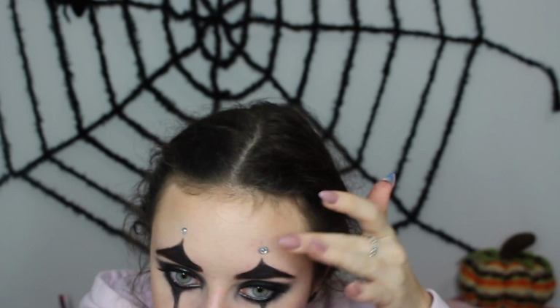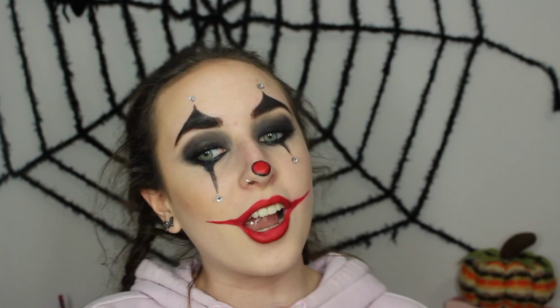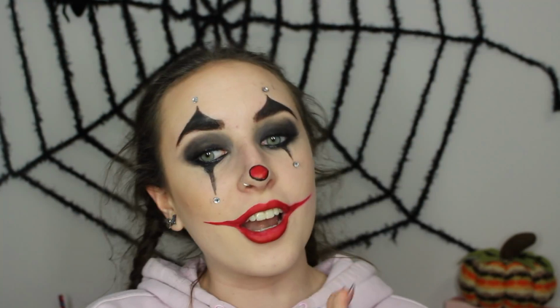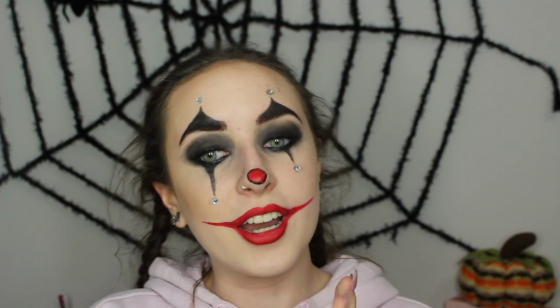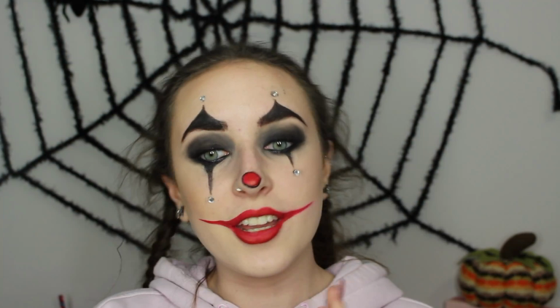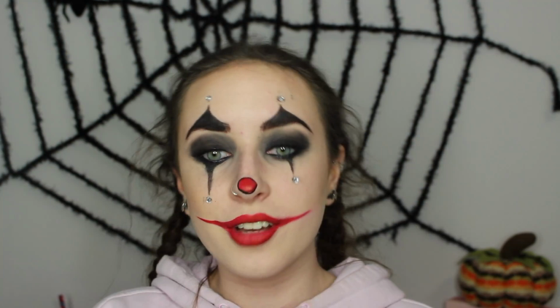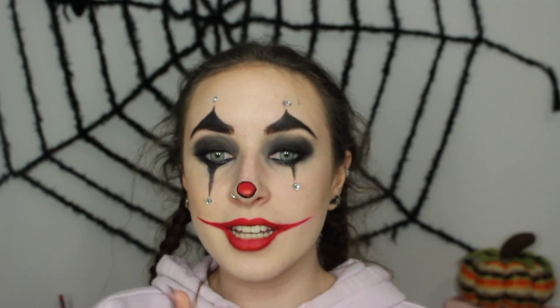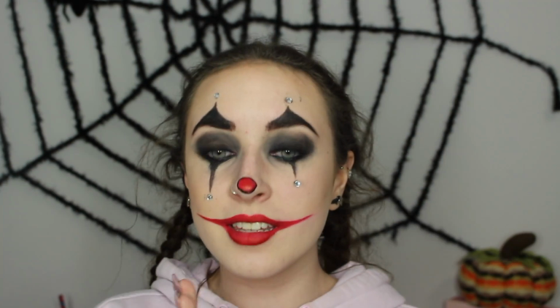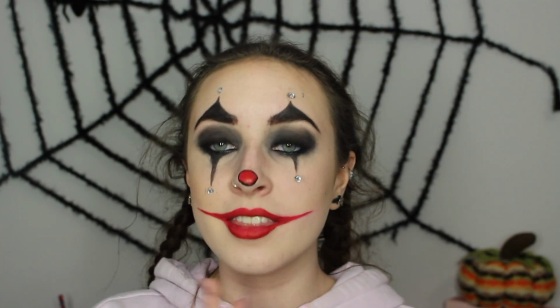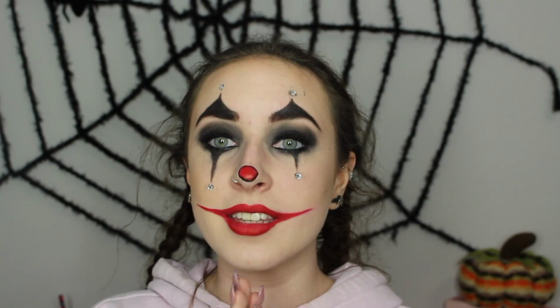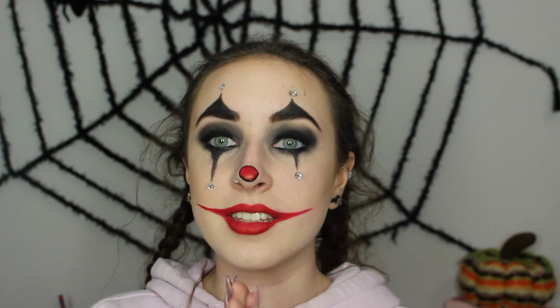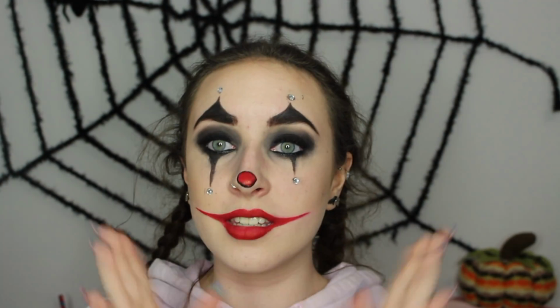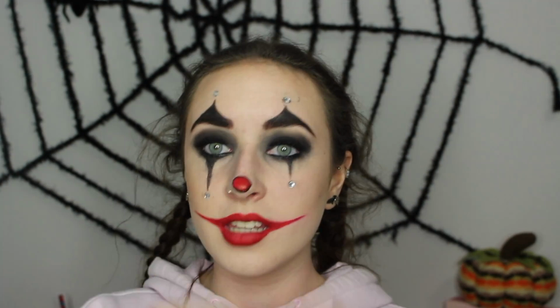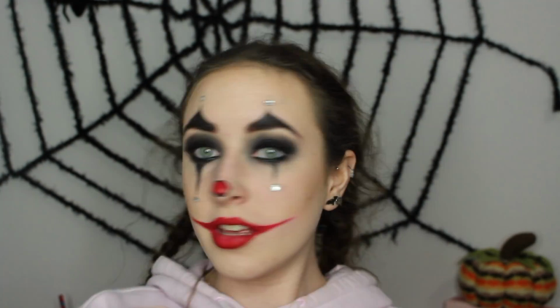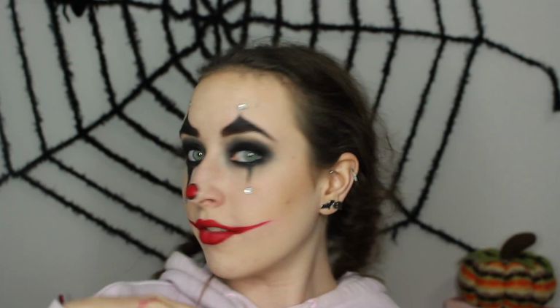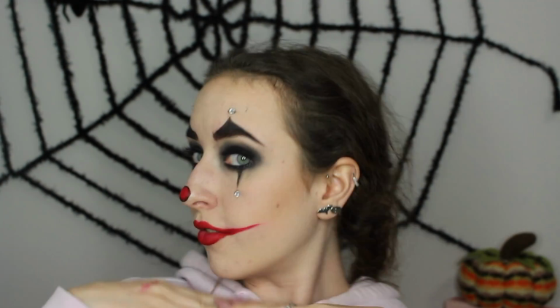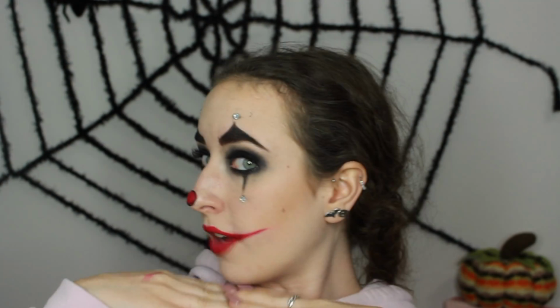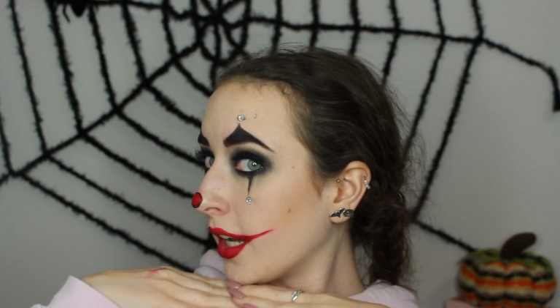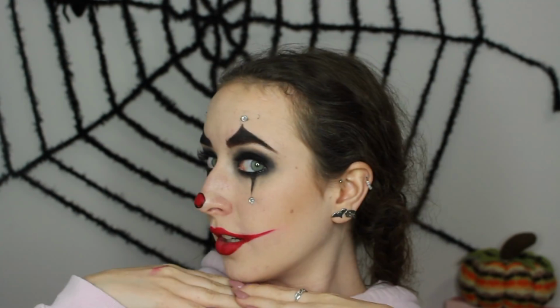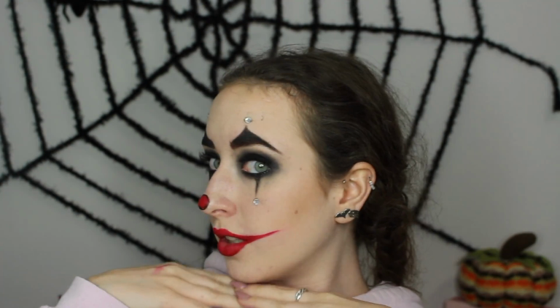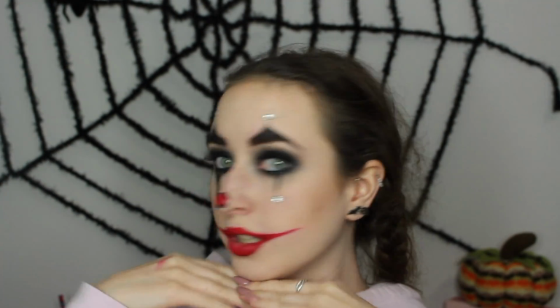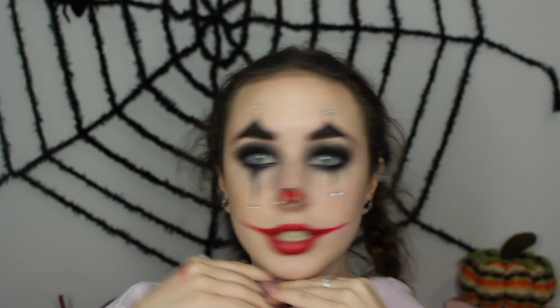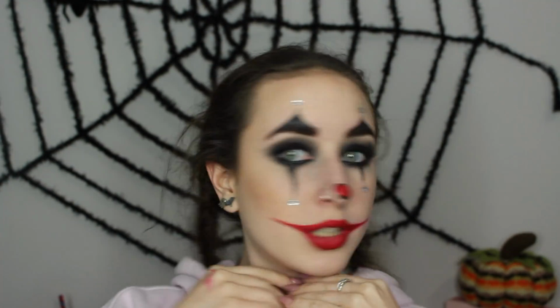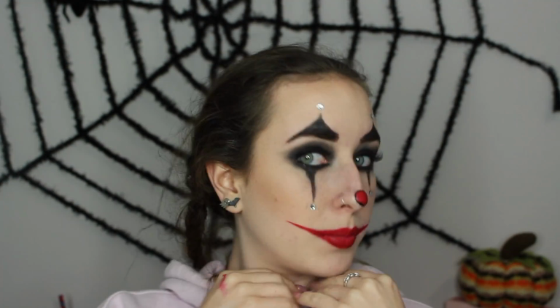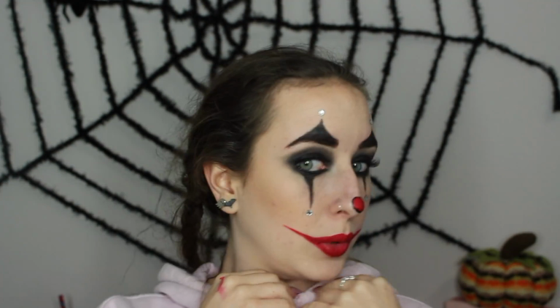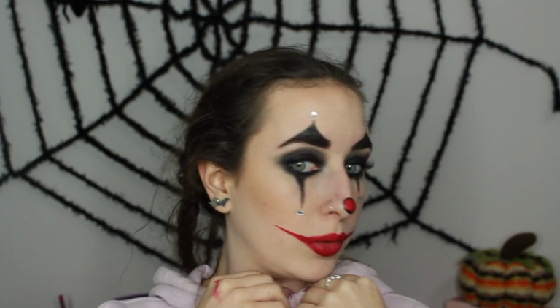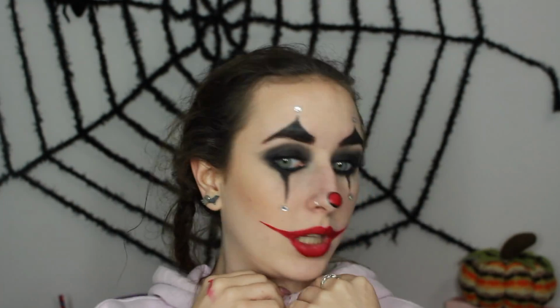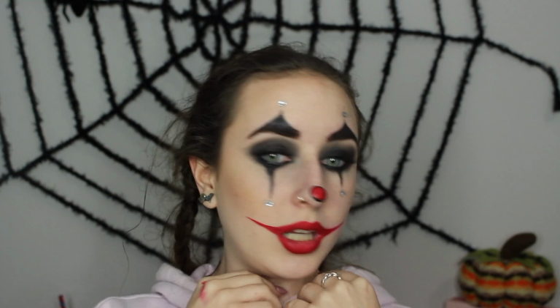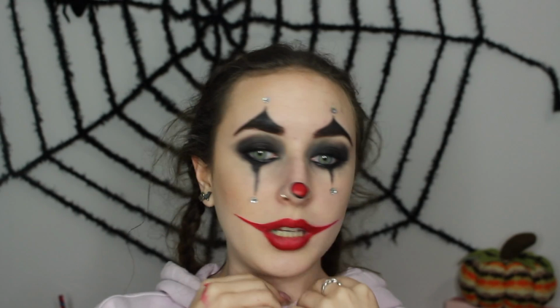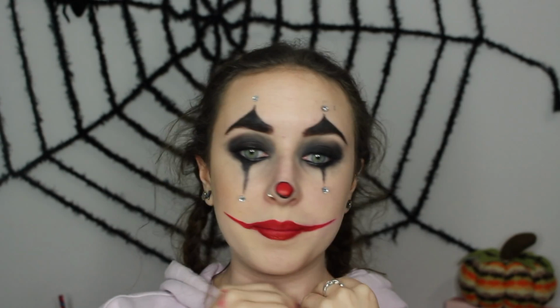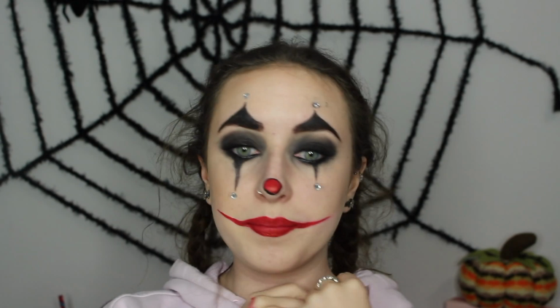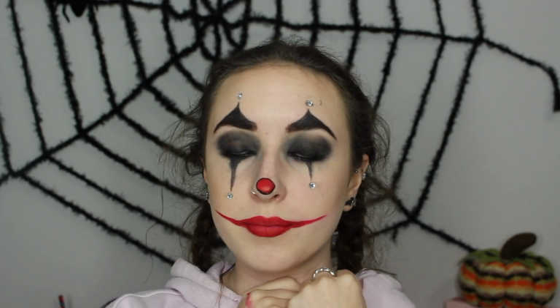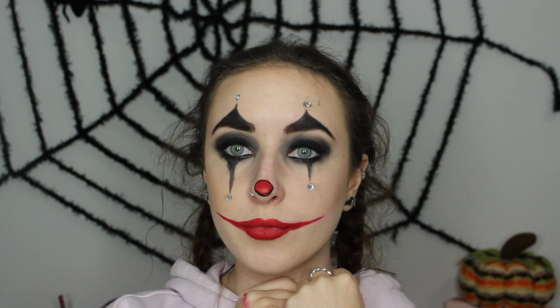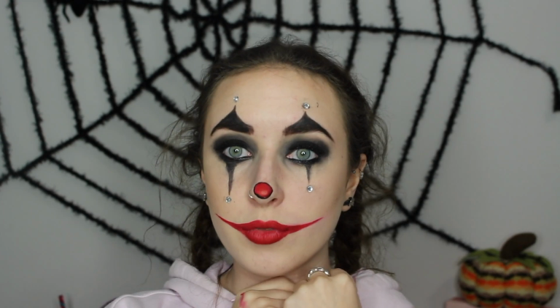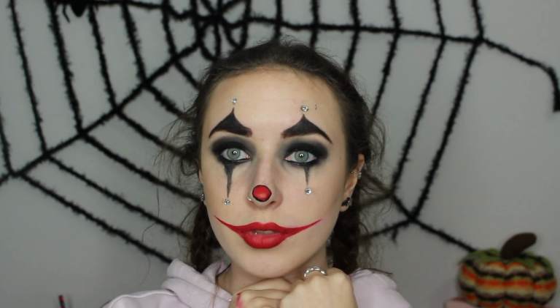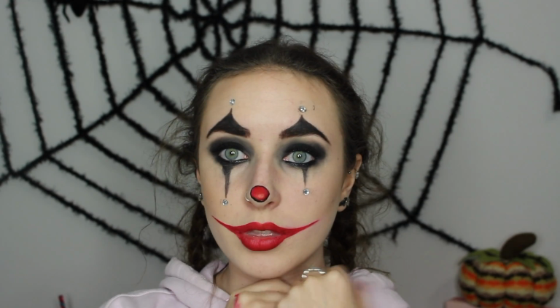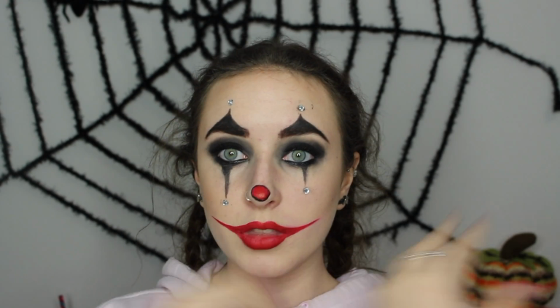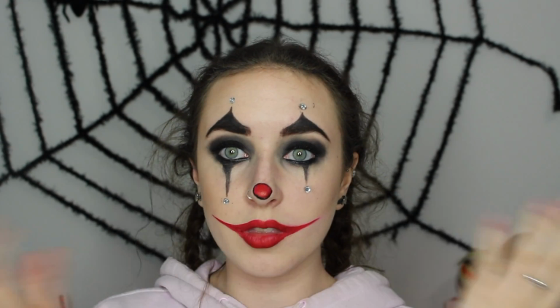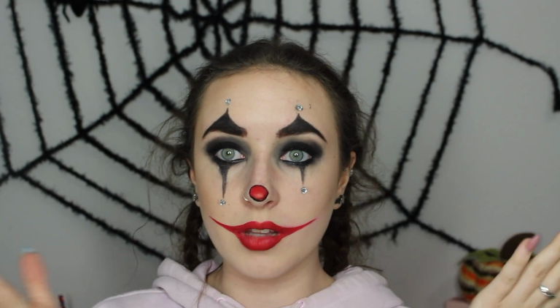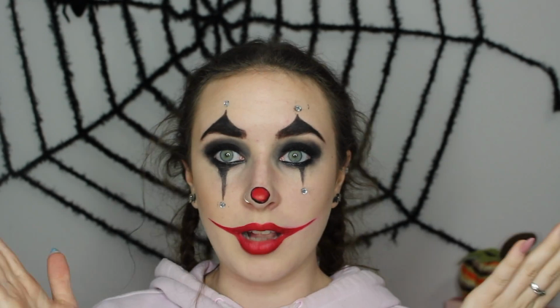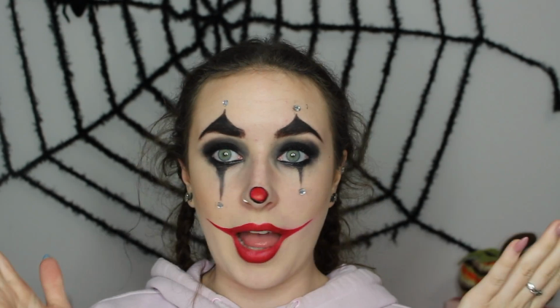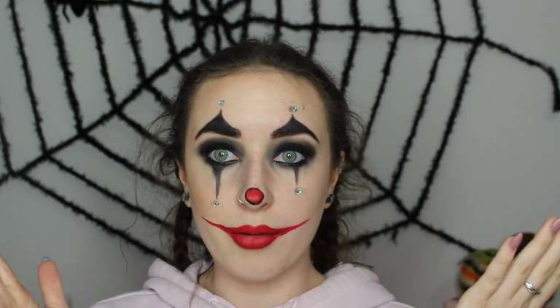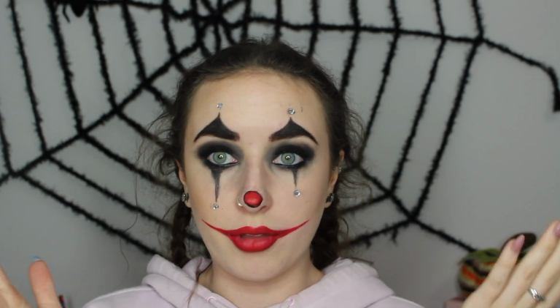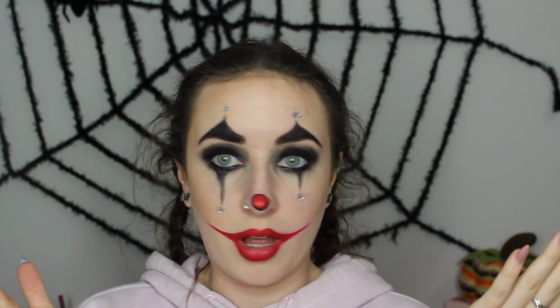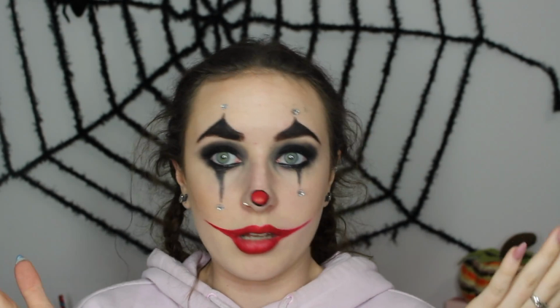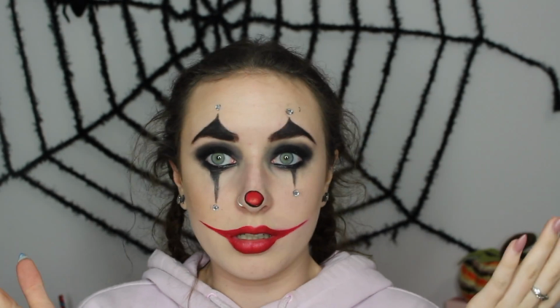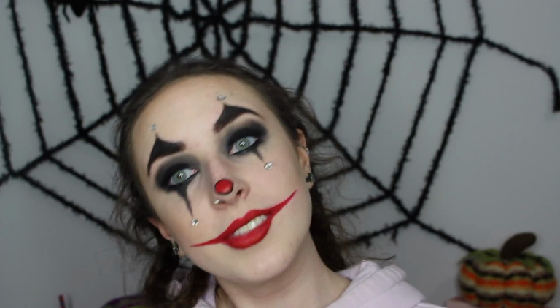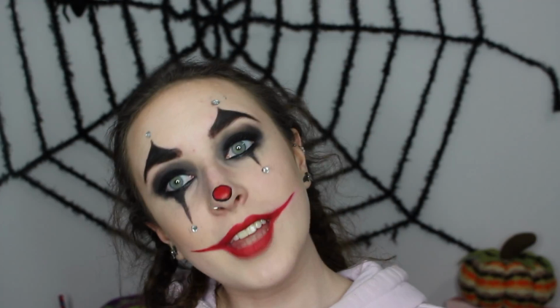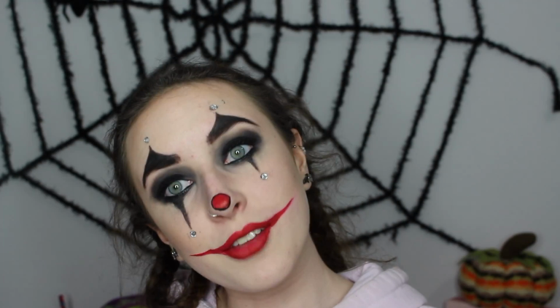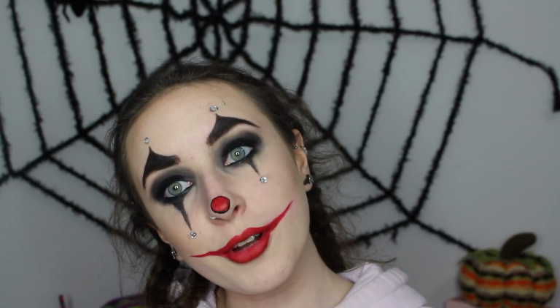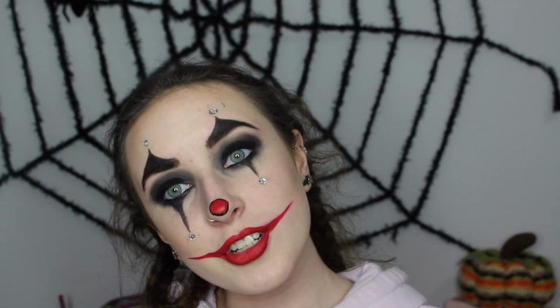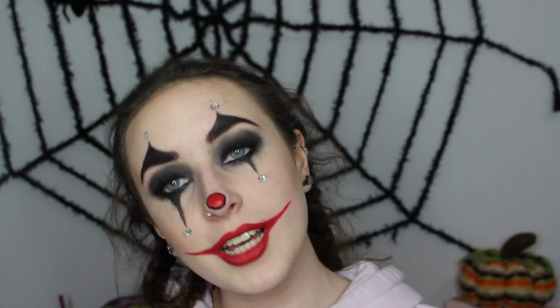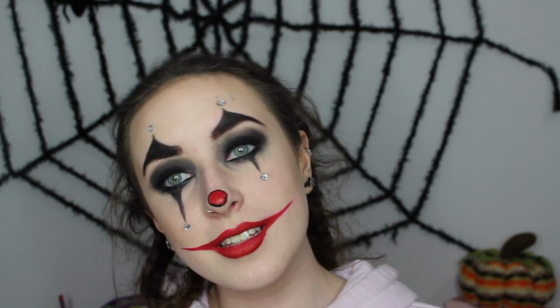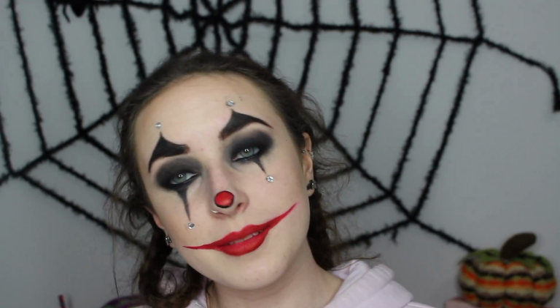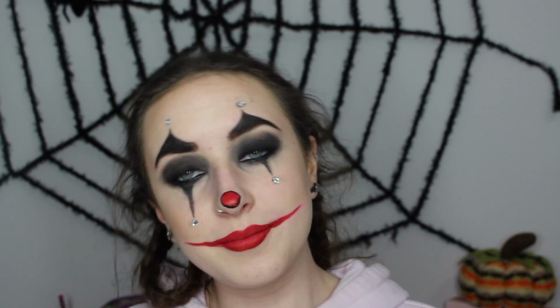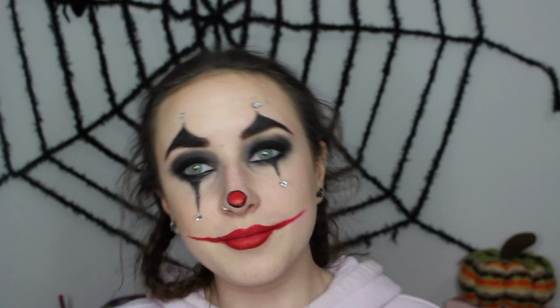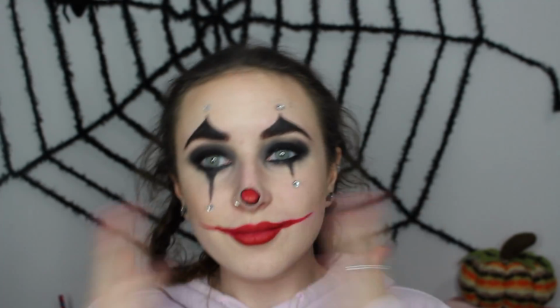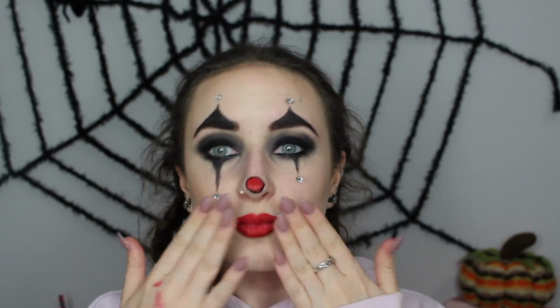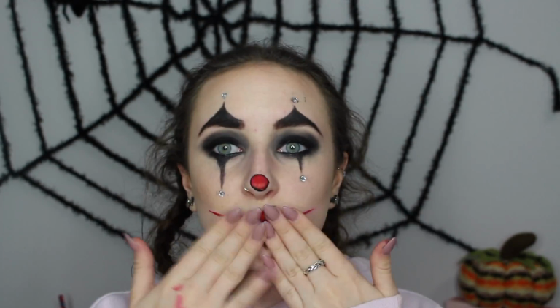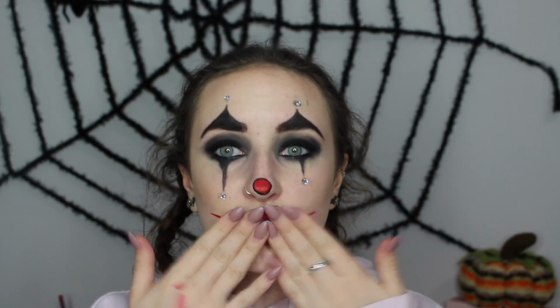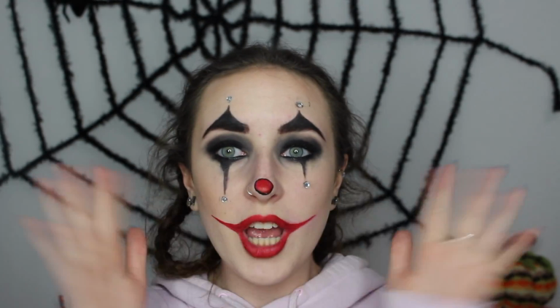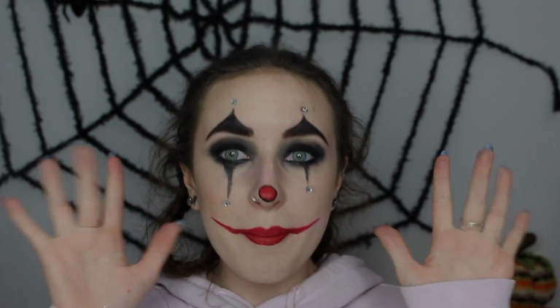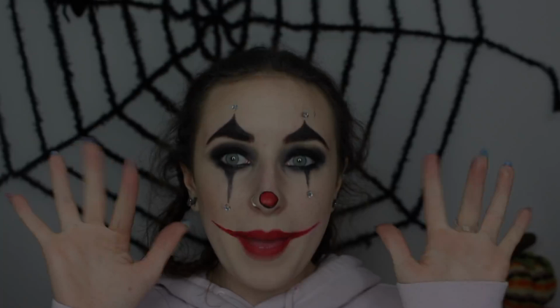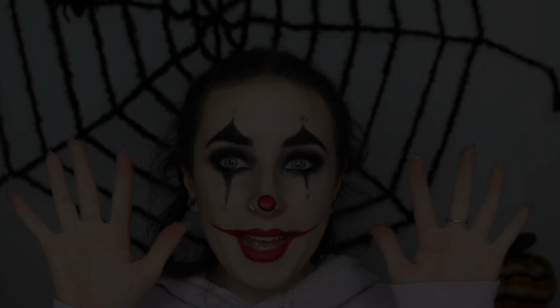And this is the final spooky clown look. Thanks for watching, guys. Bye!